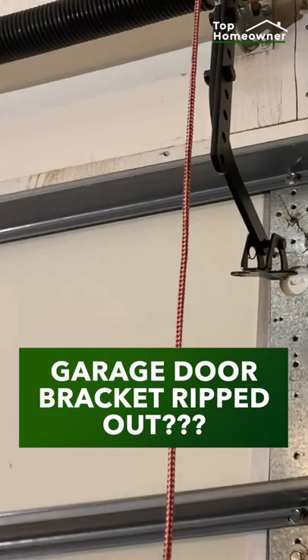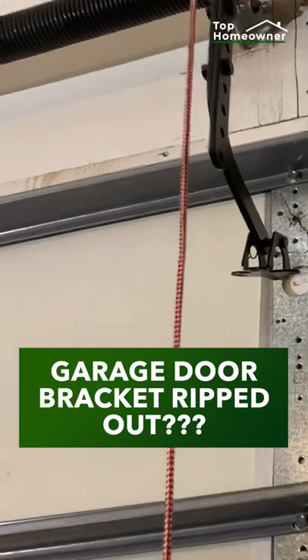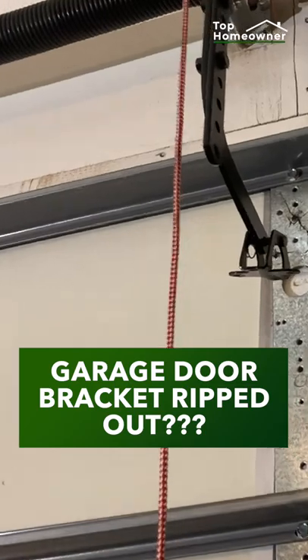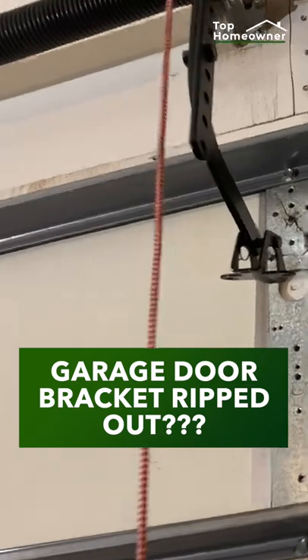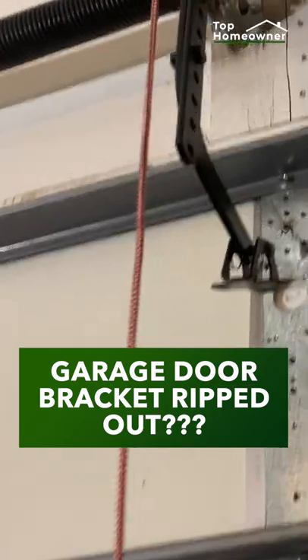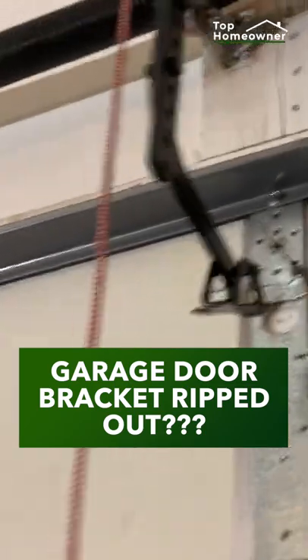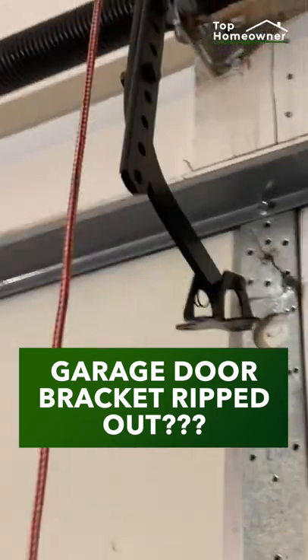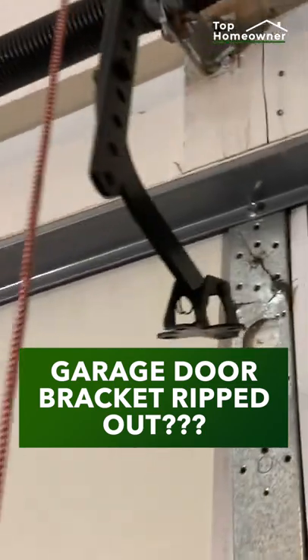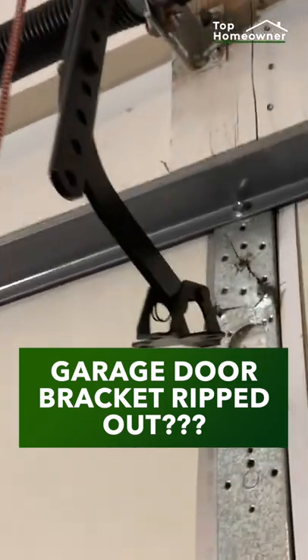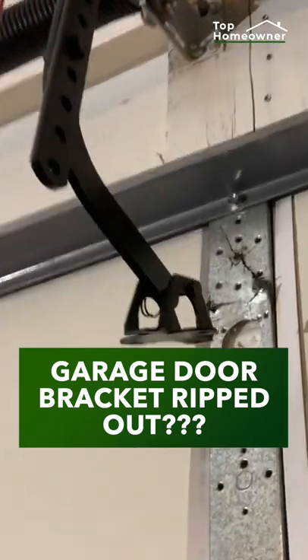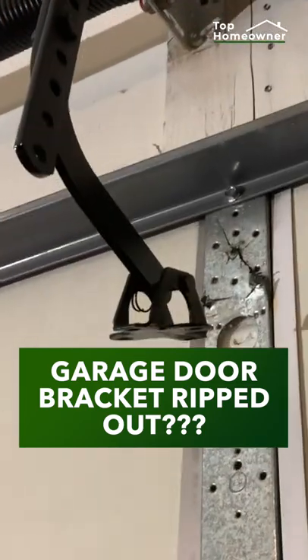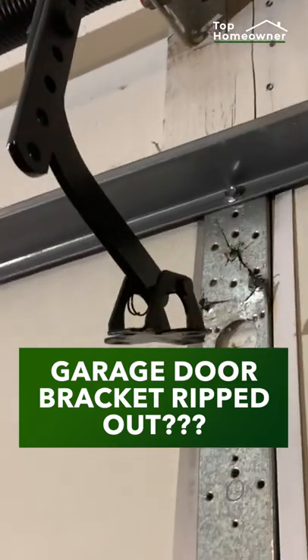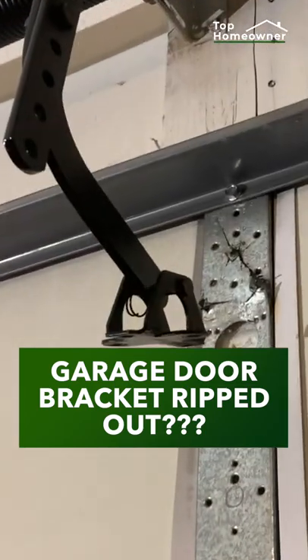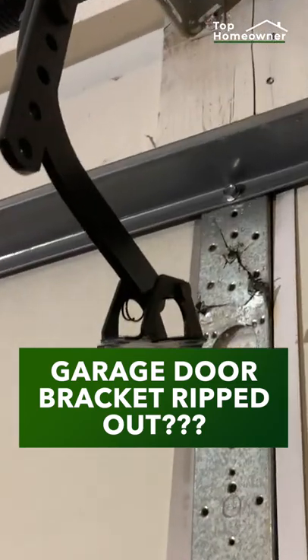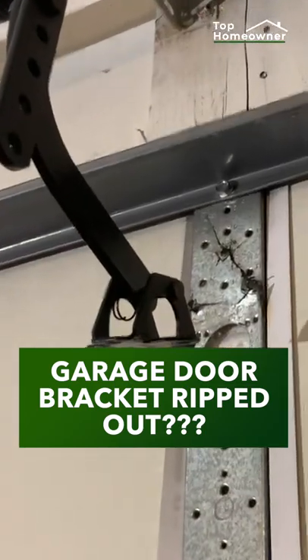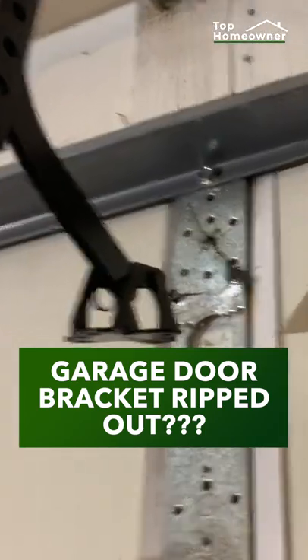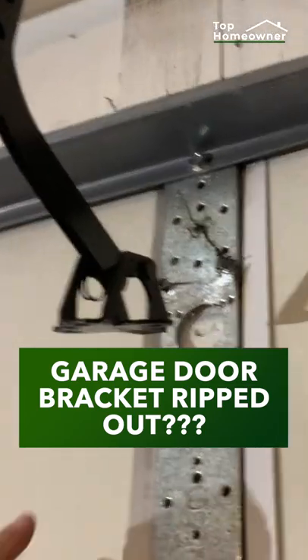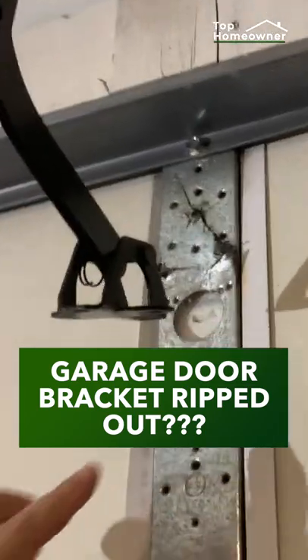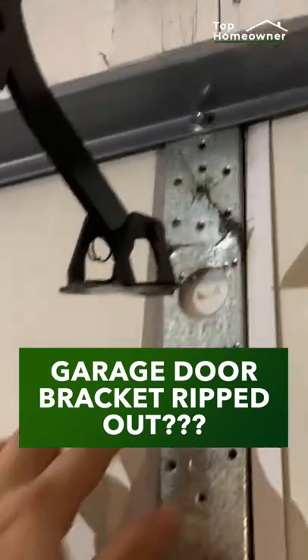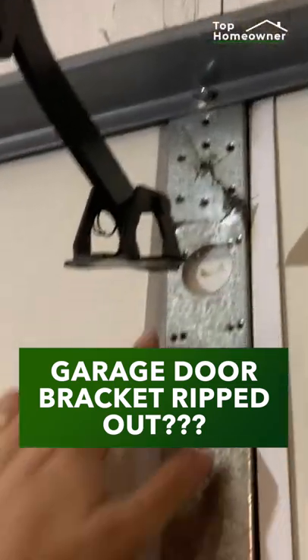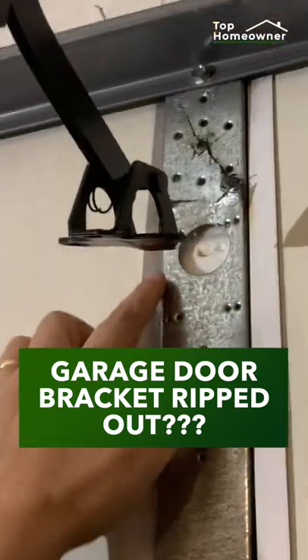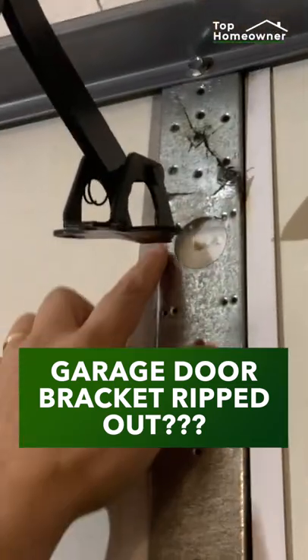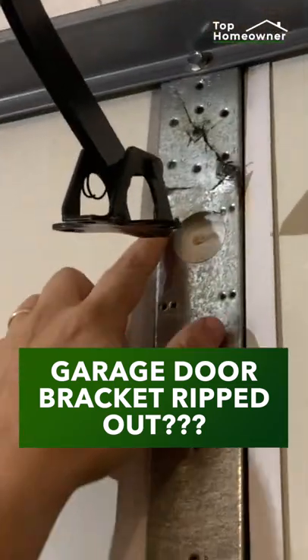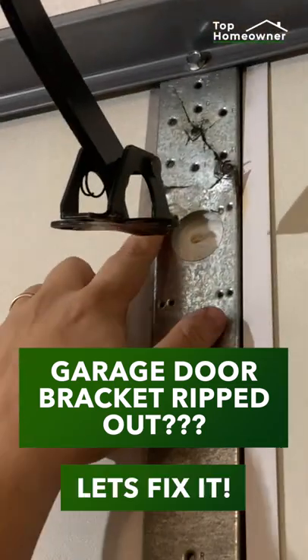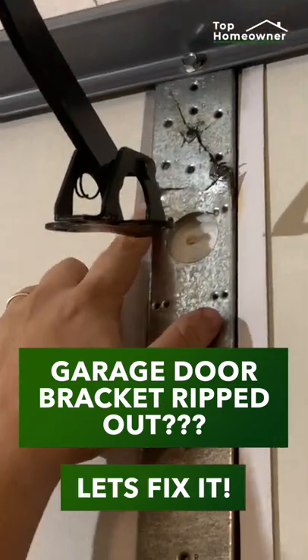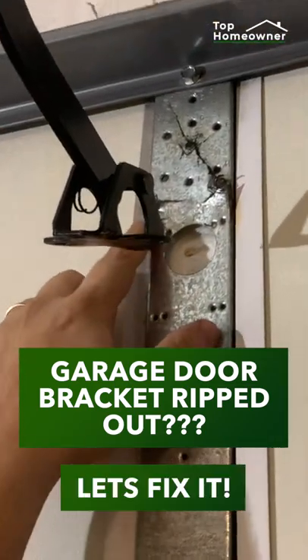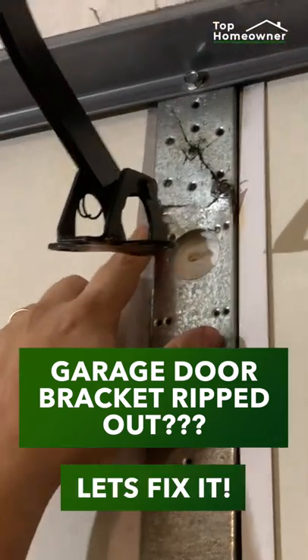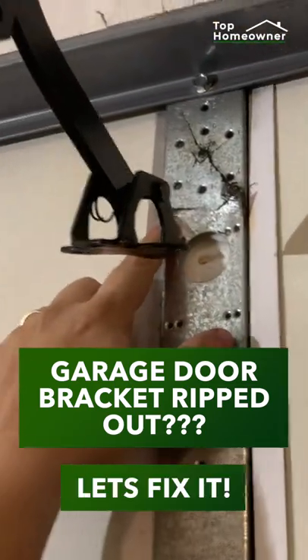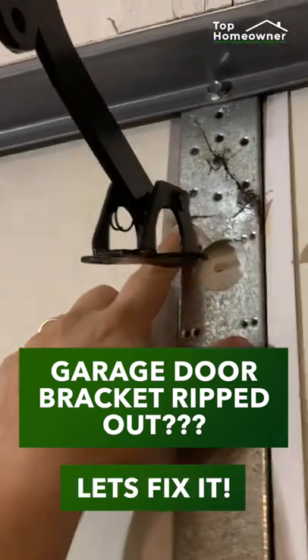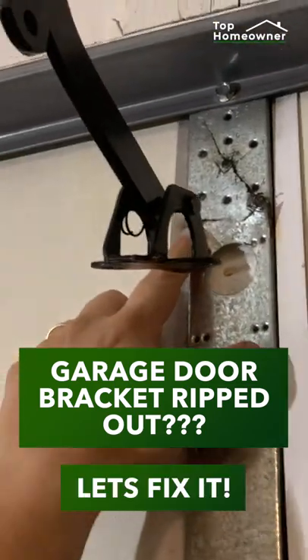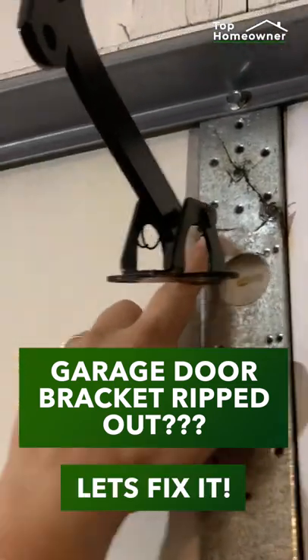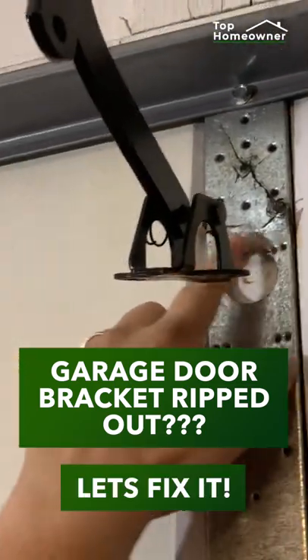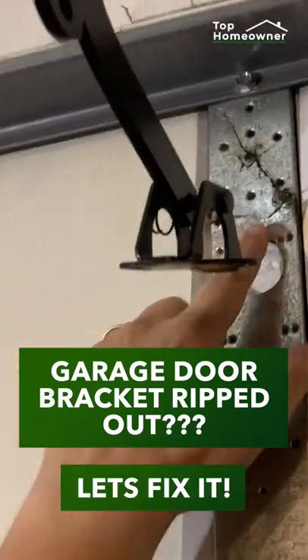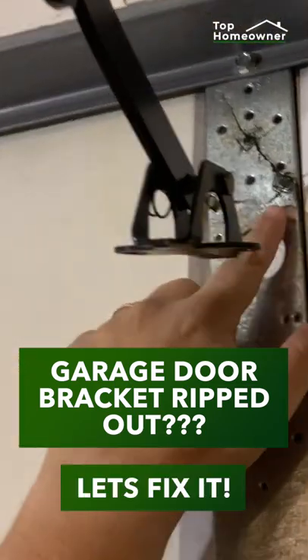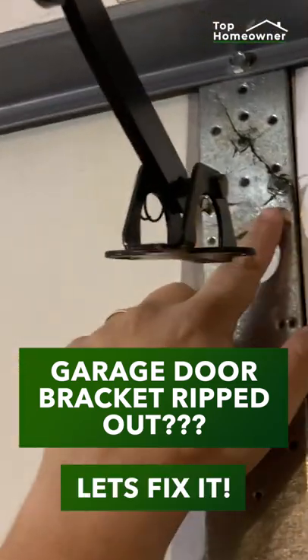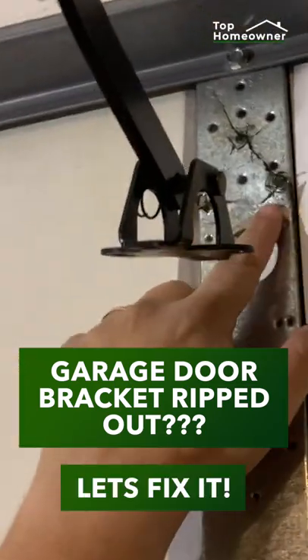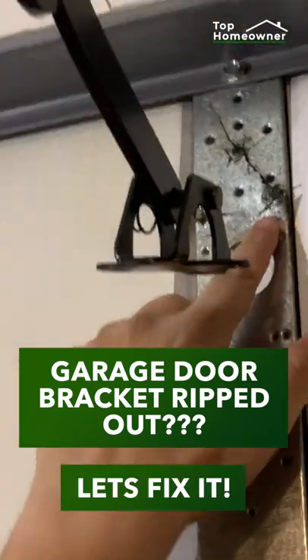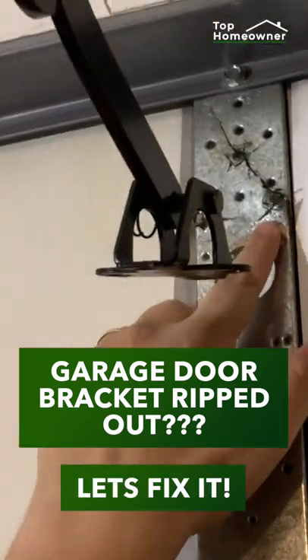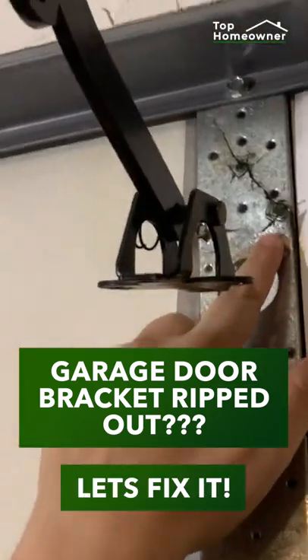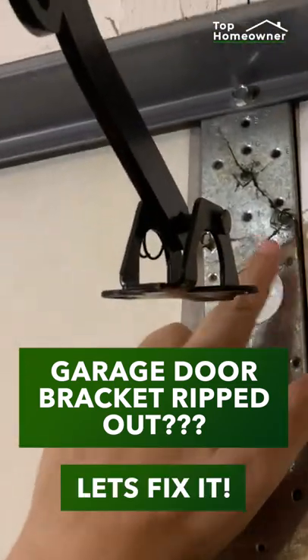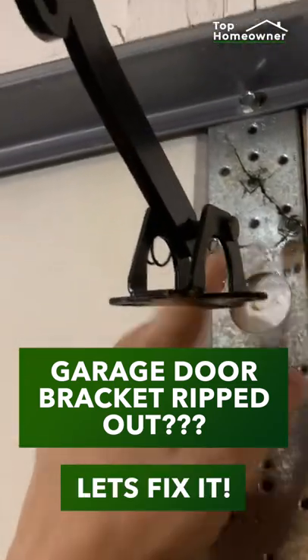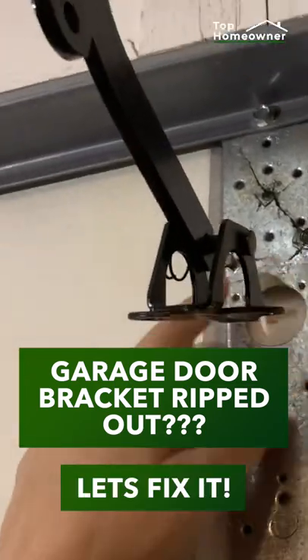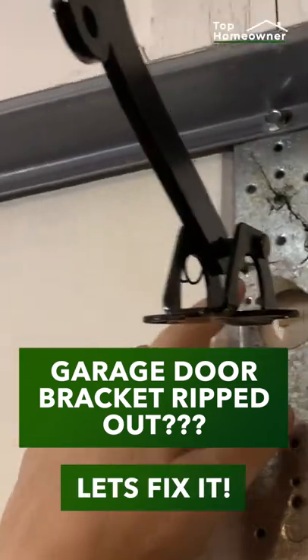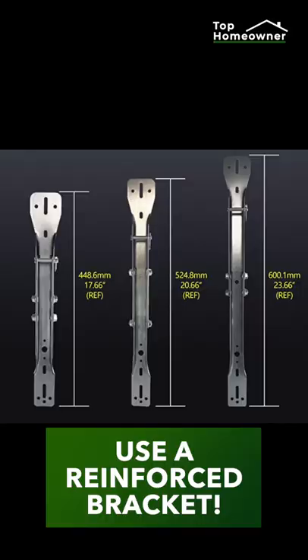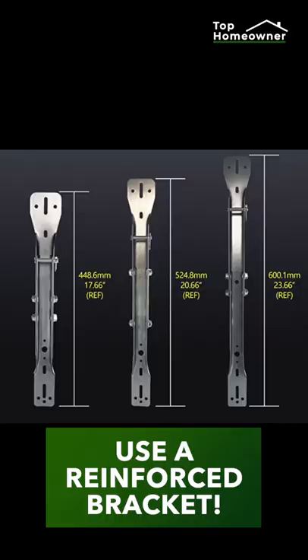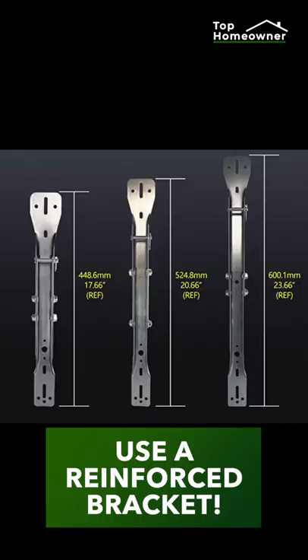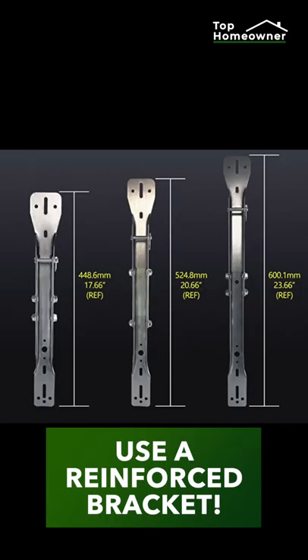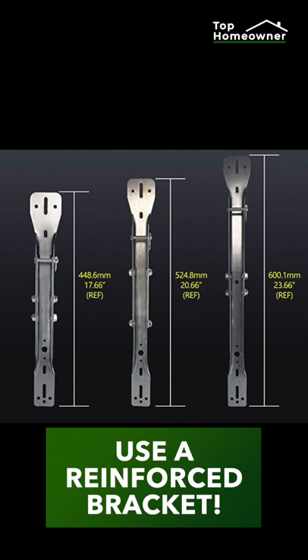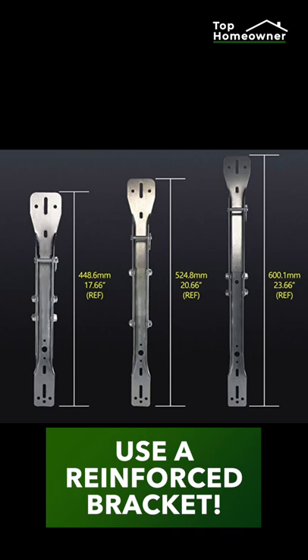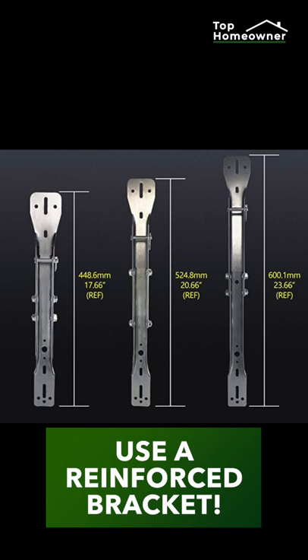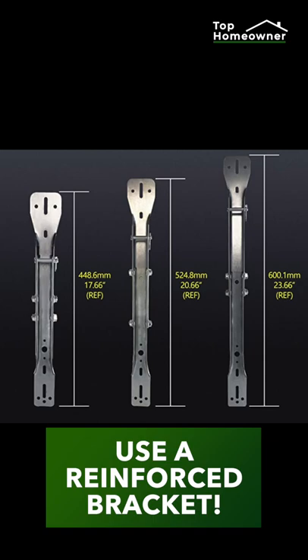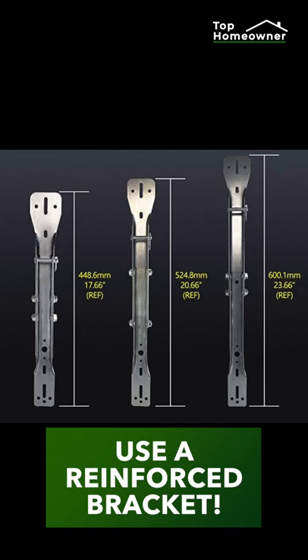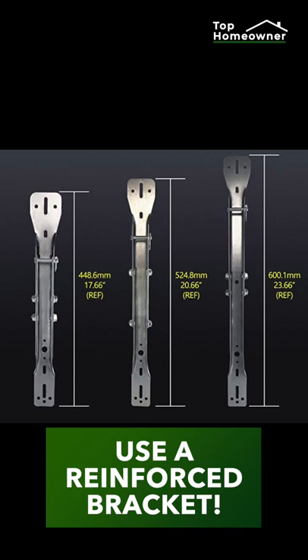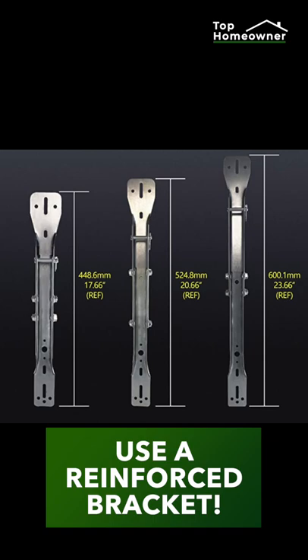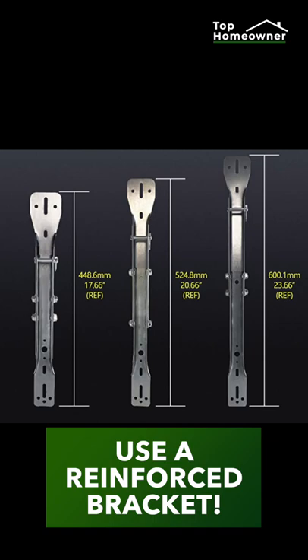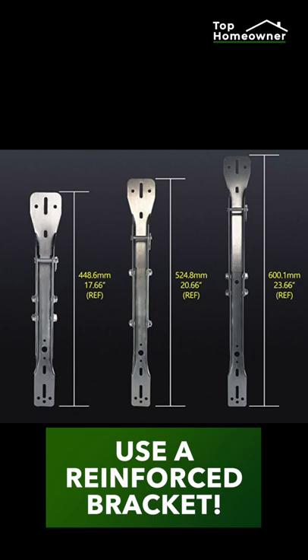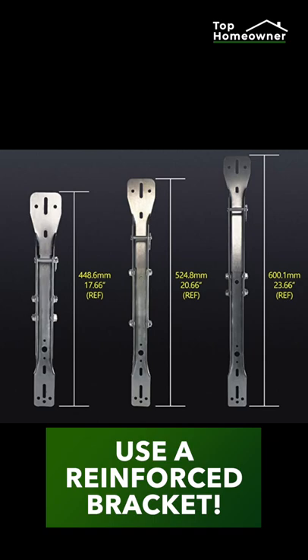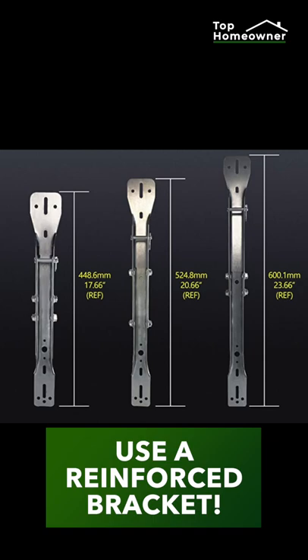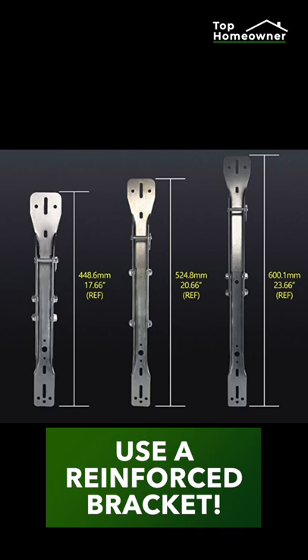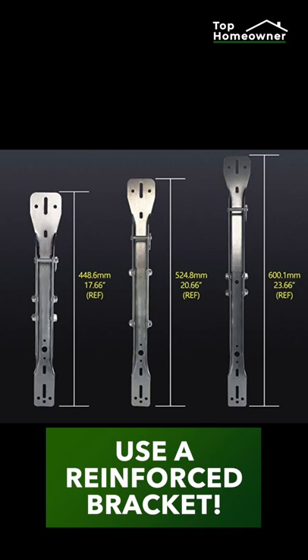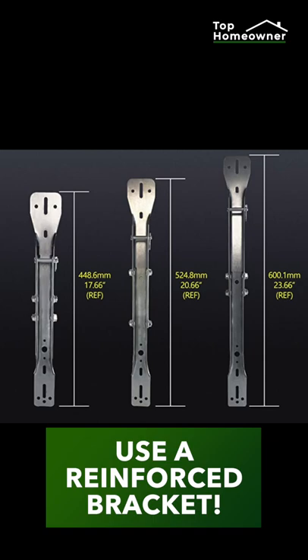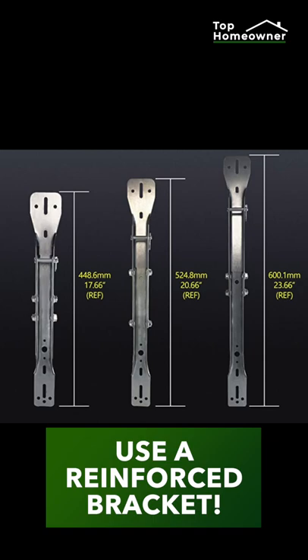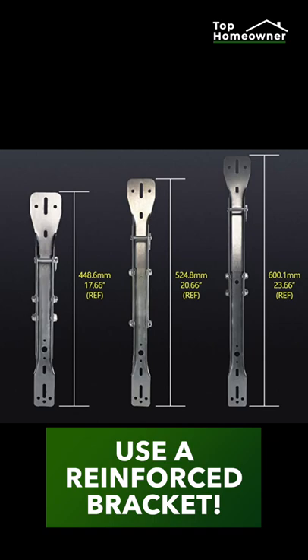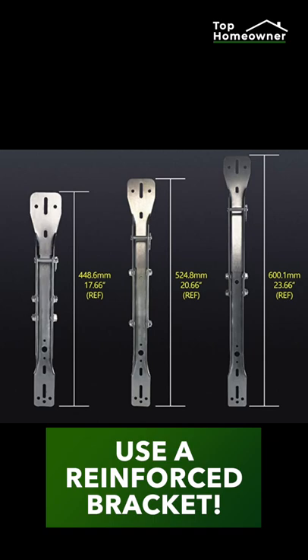If your garage door bracket ripped out, there's an easy fix. Instead of replacing the door, we need to use a reinforced bracket.